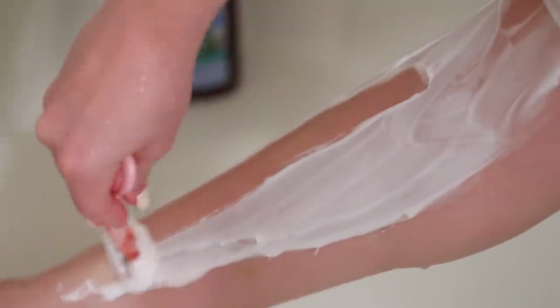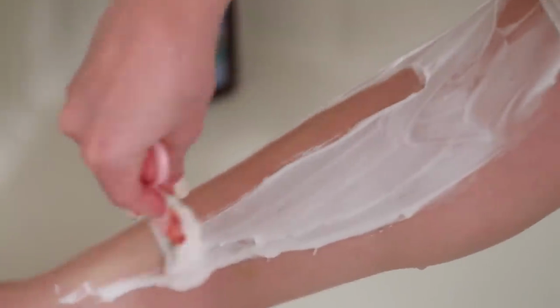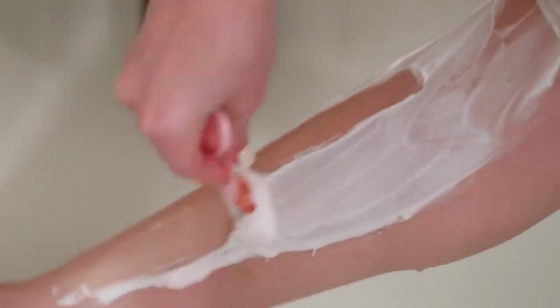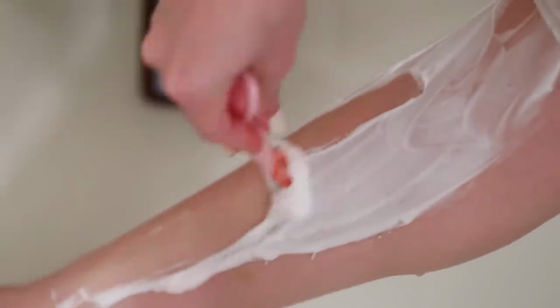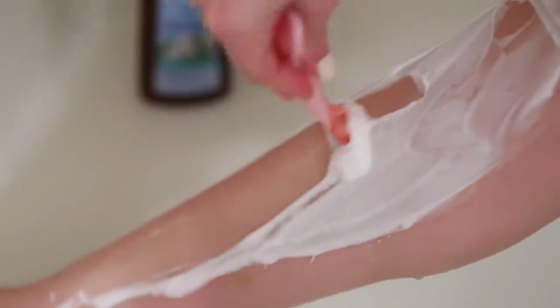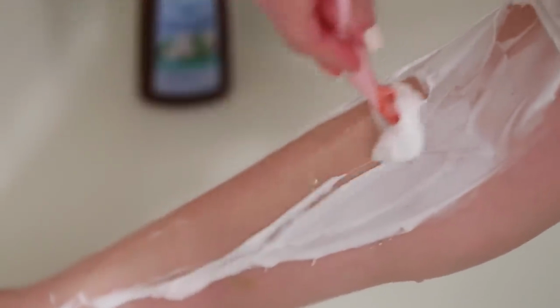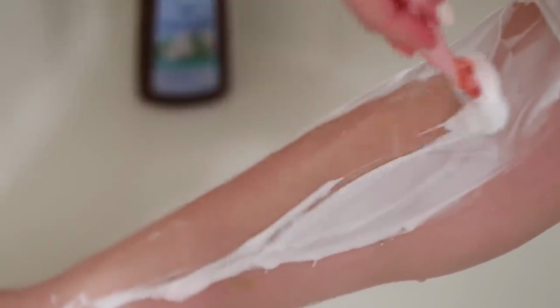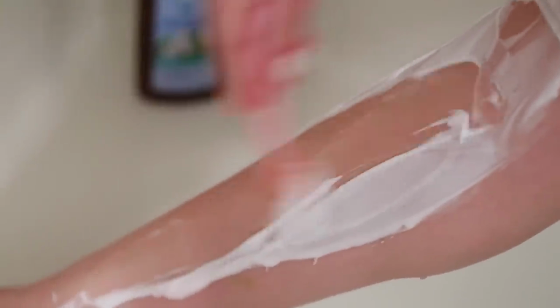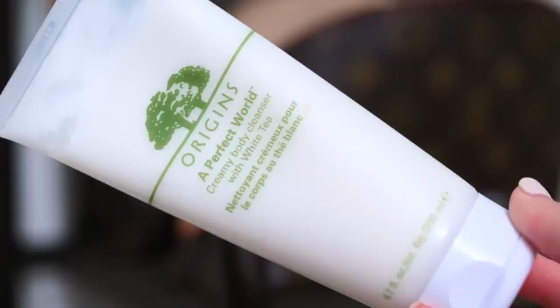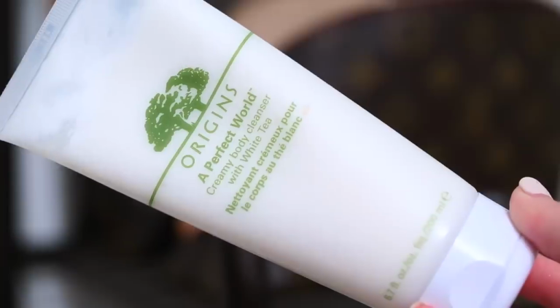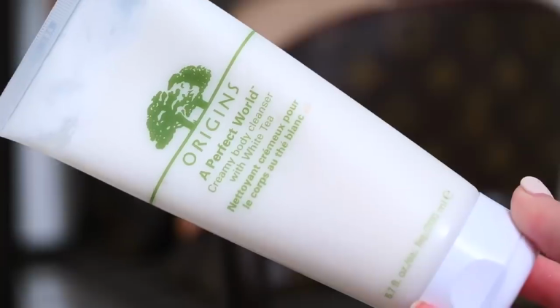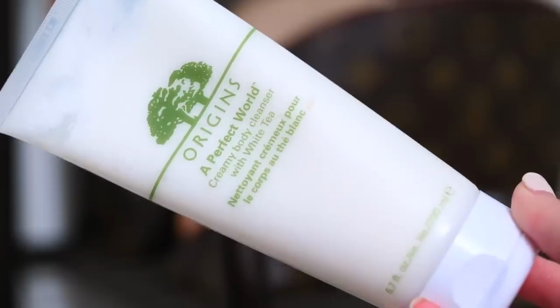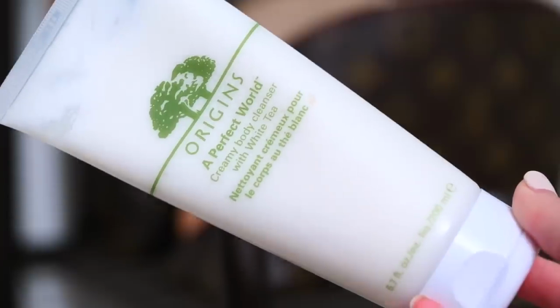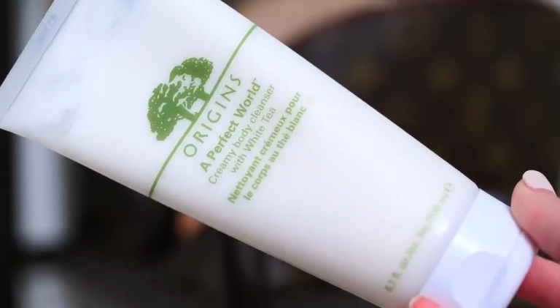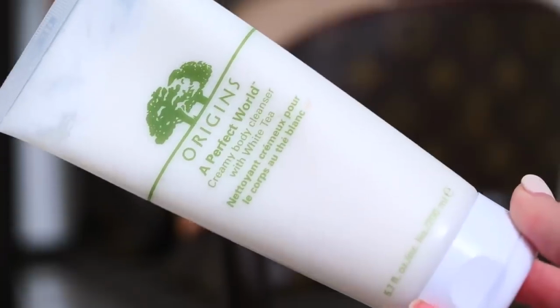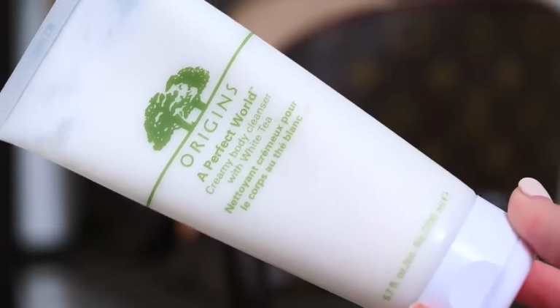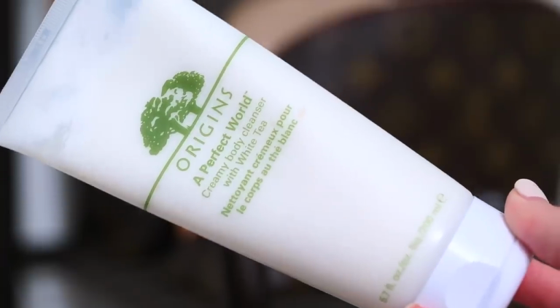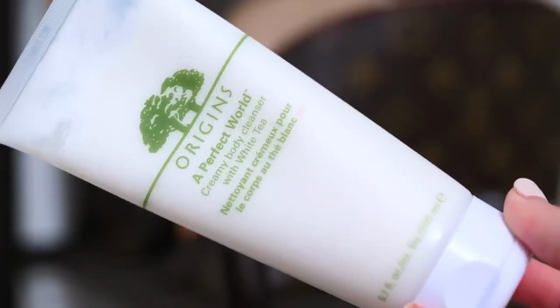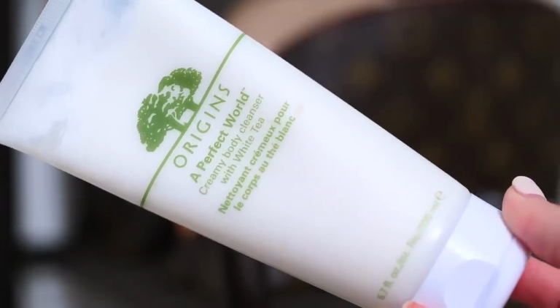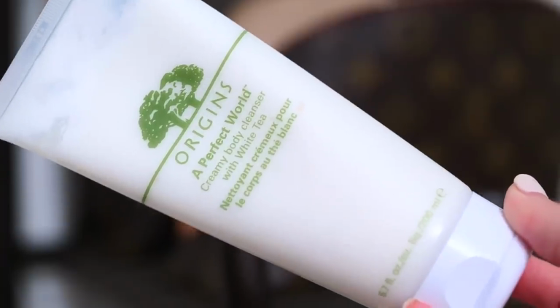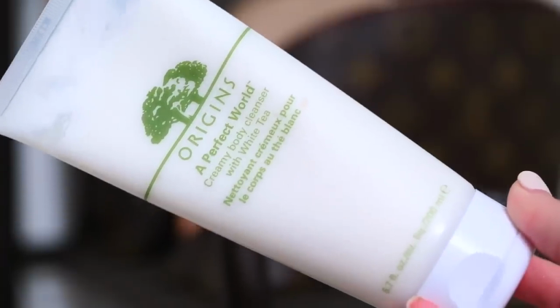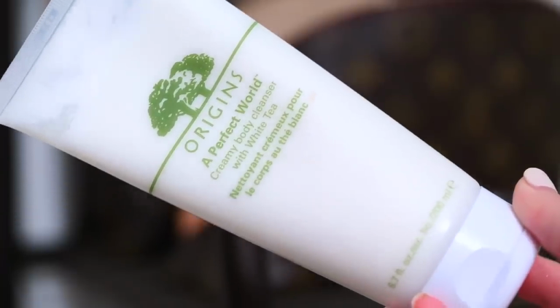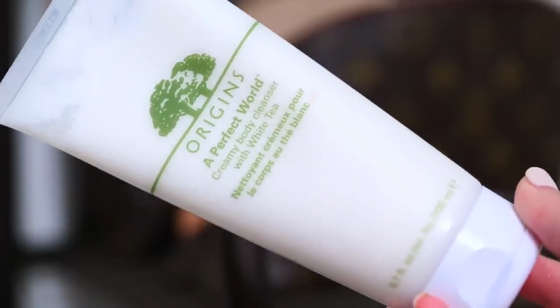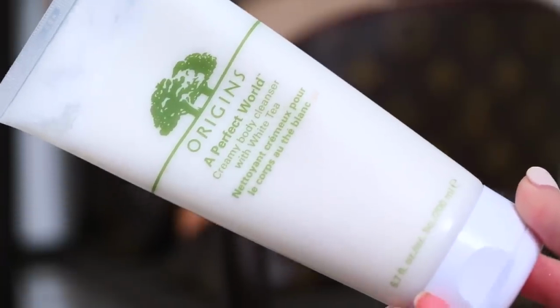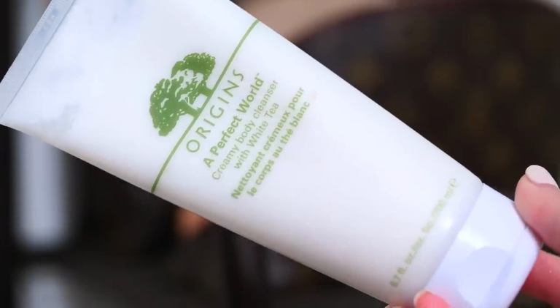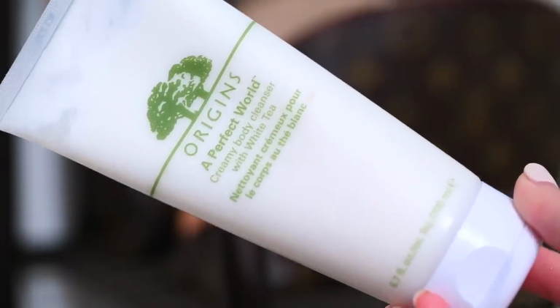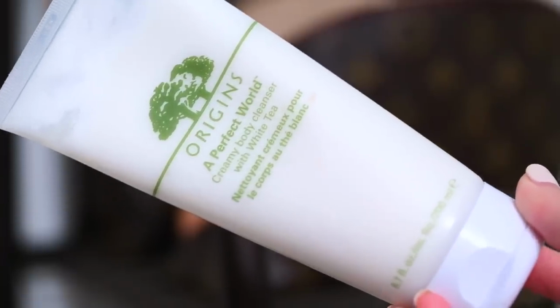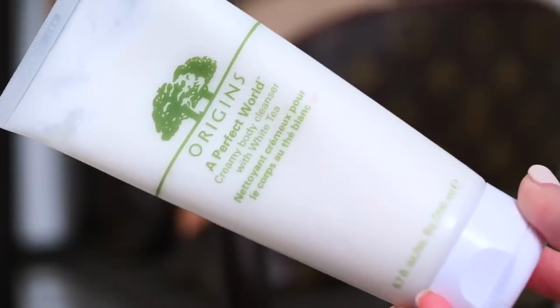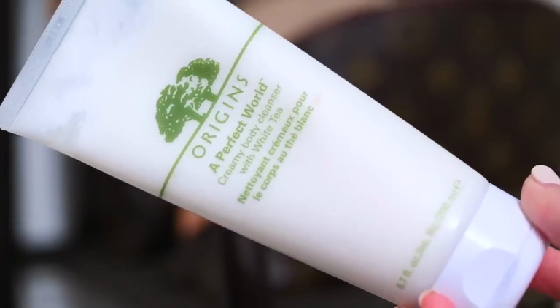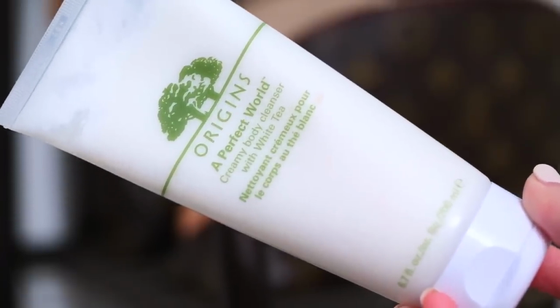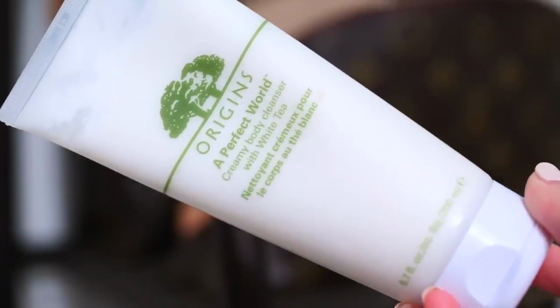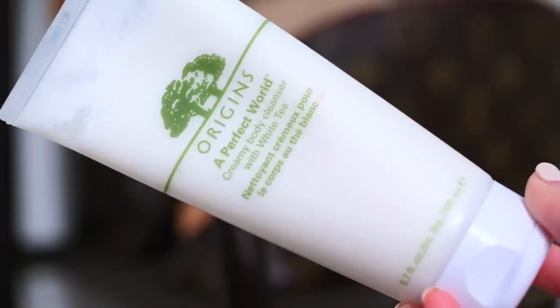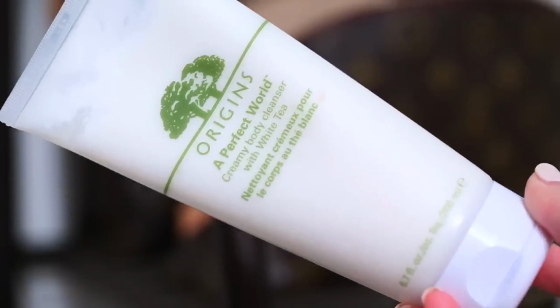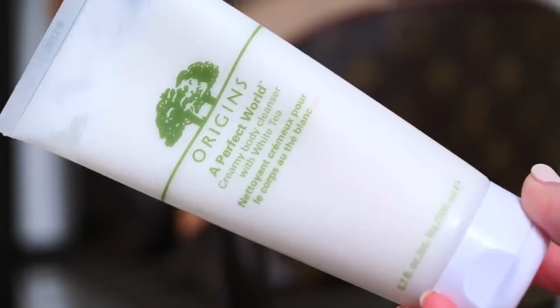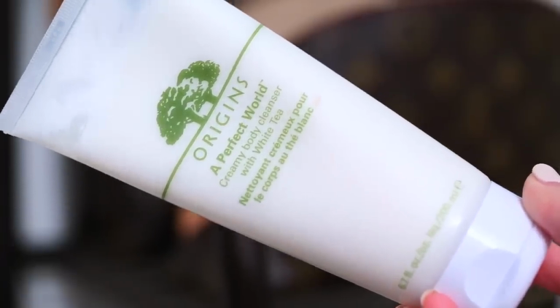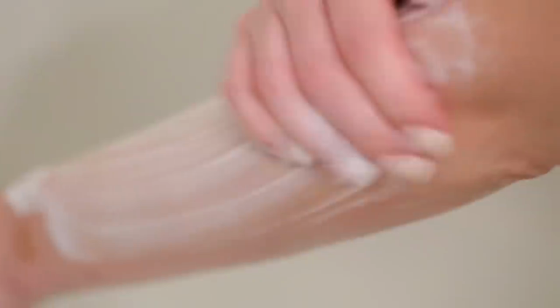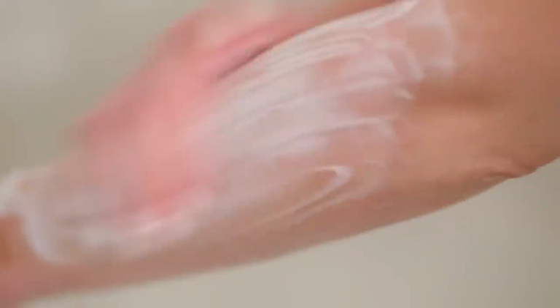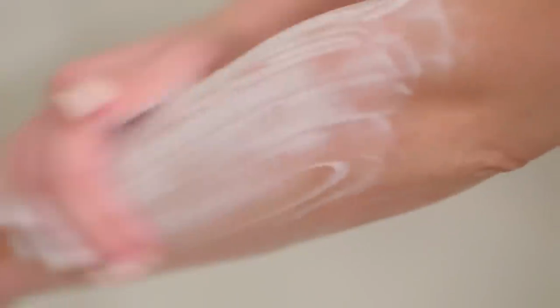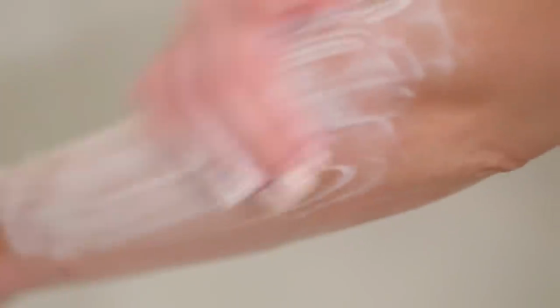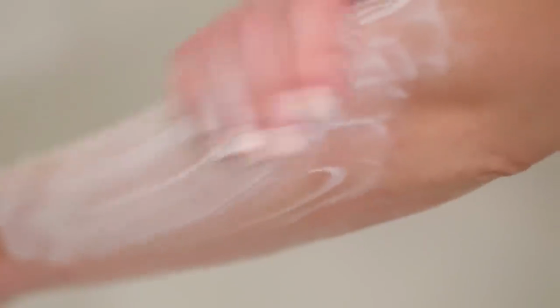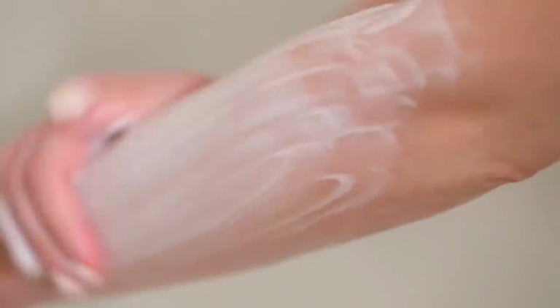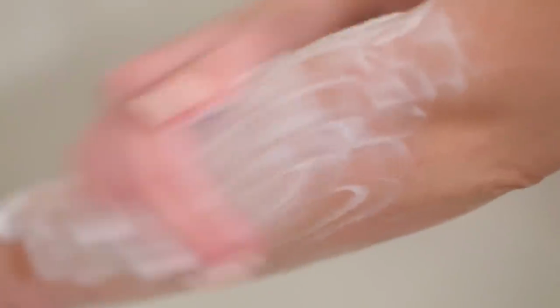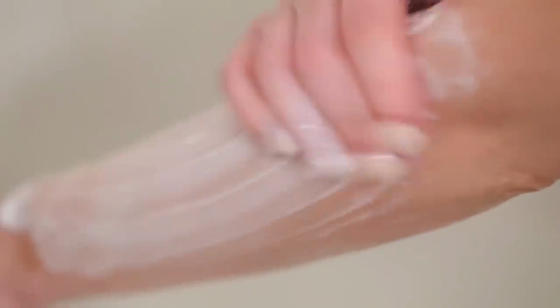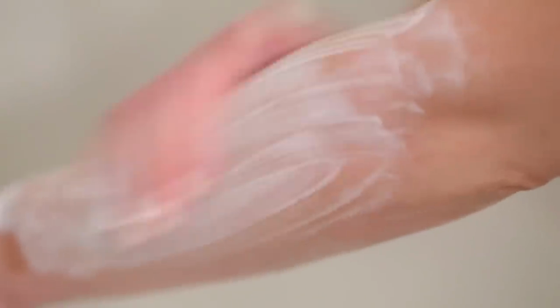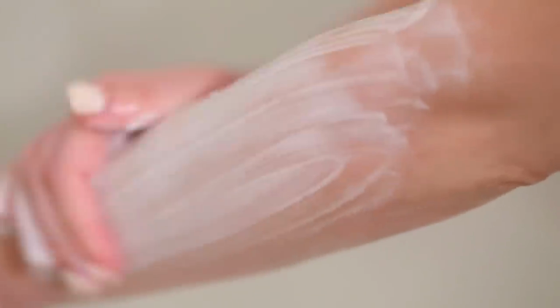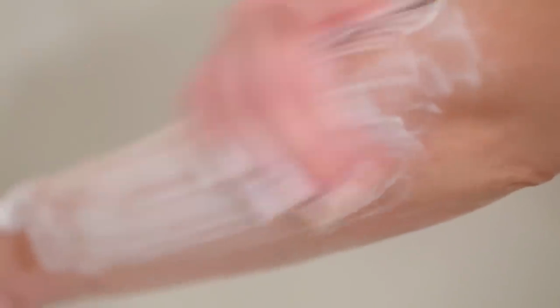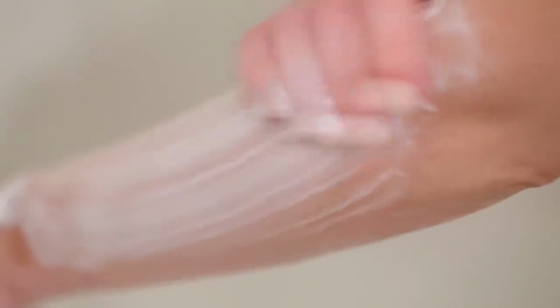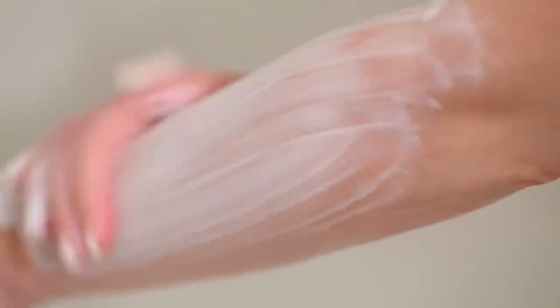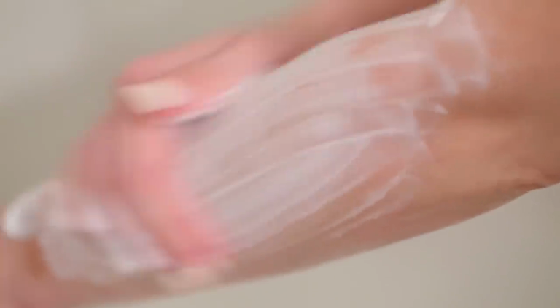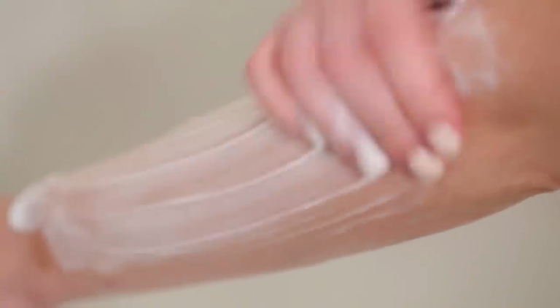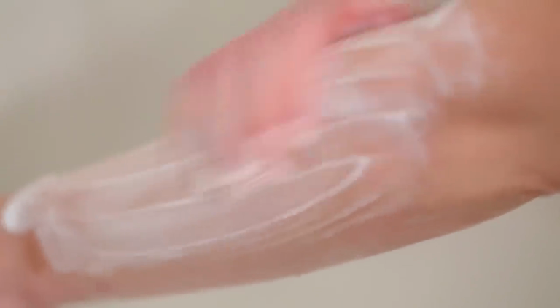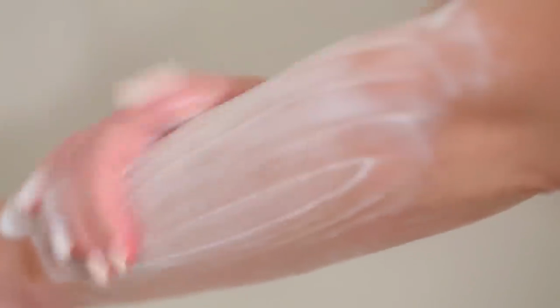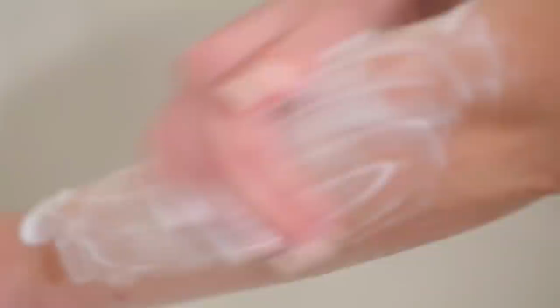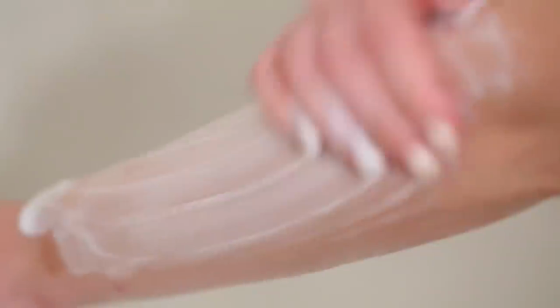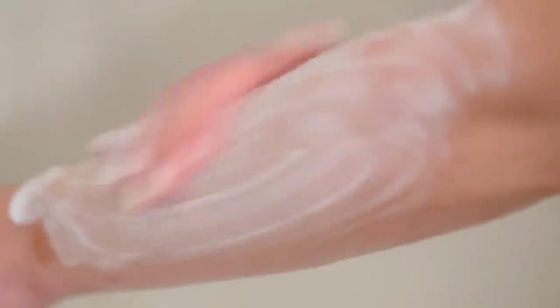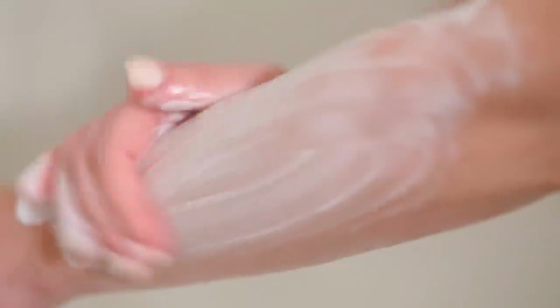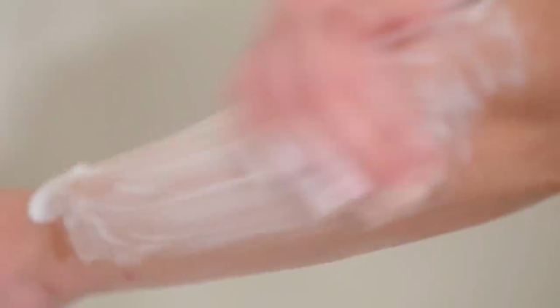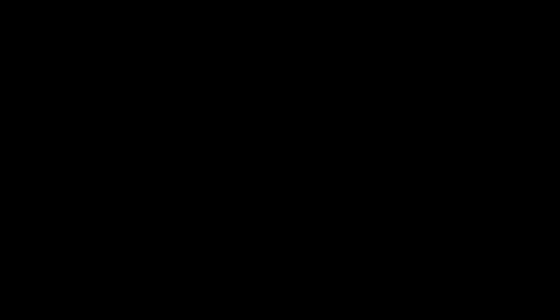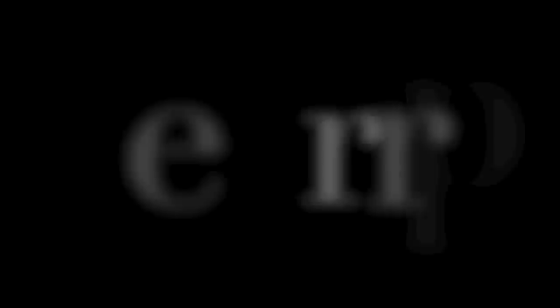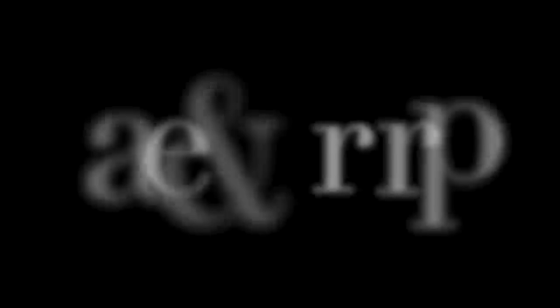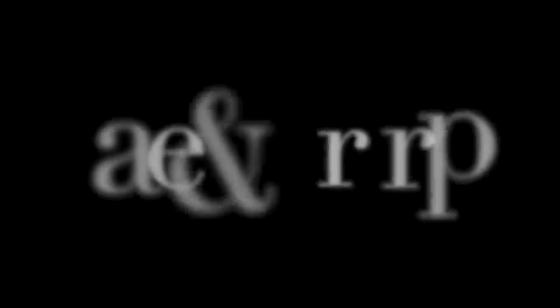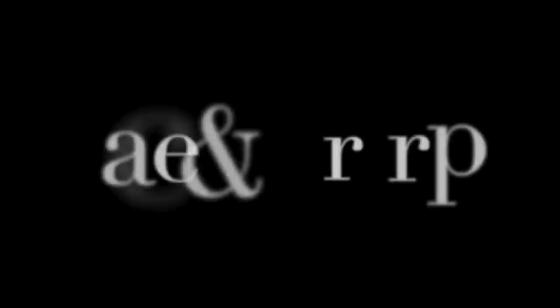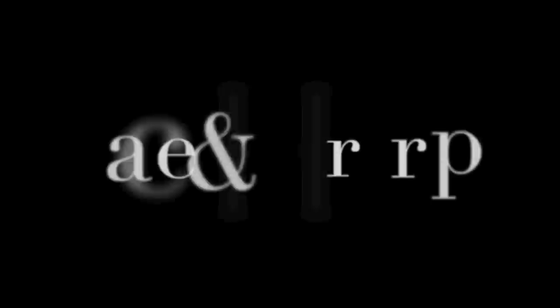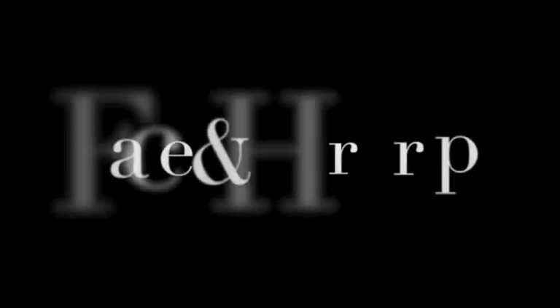A Perfect World body cleanser by Origins gets me squeaky clean and it is my current favorite body wash.